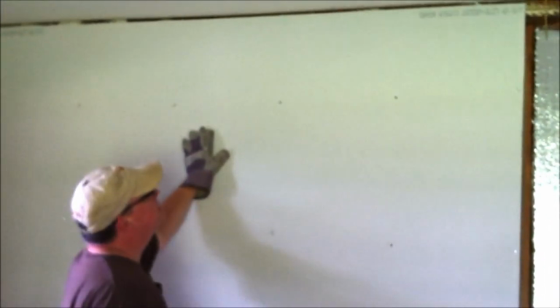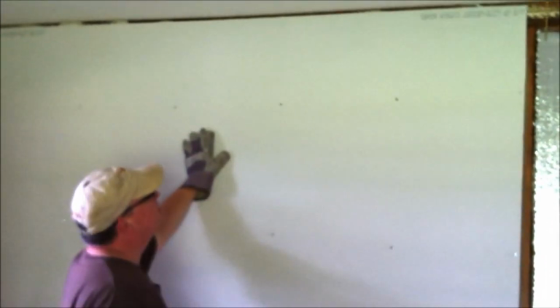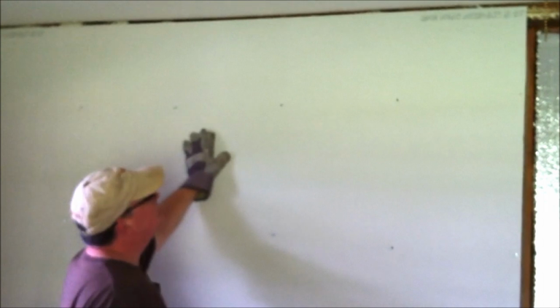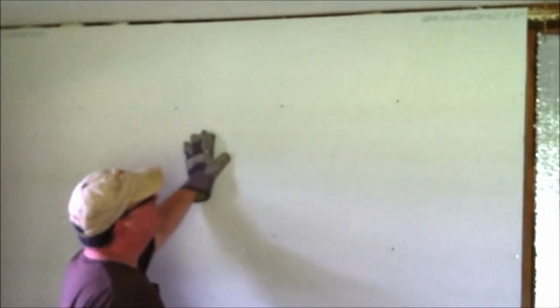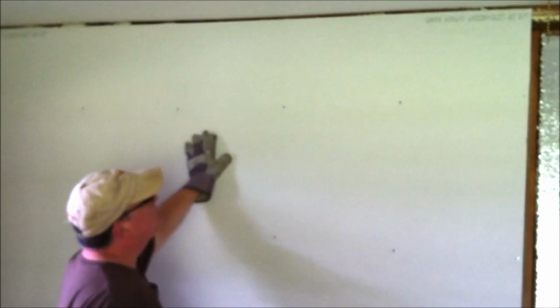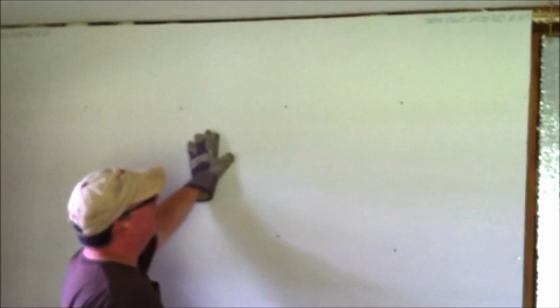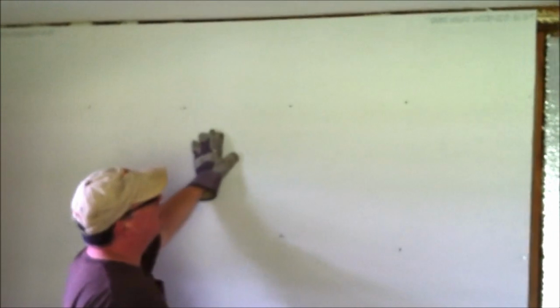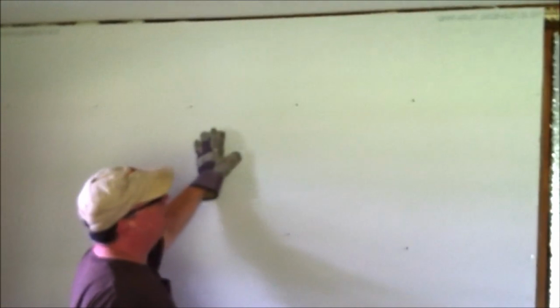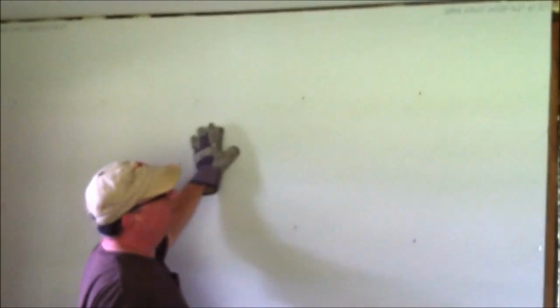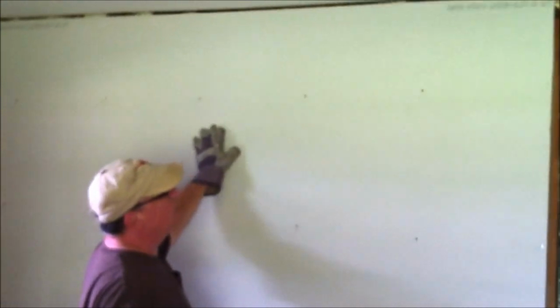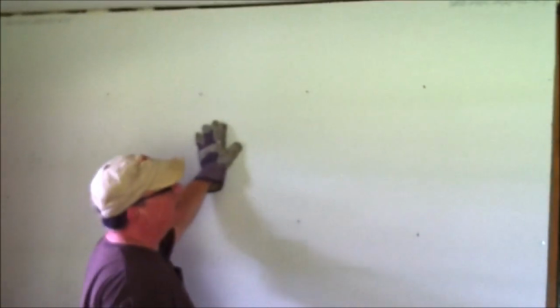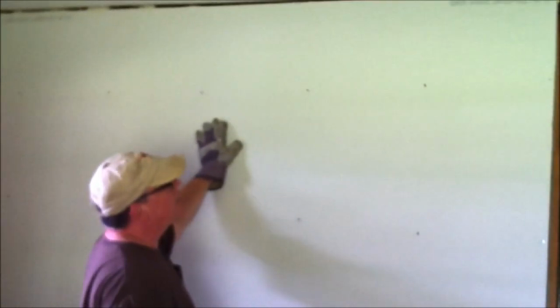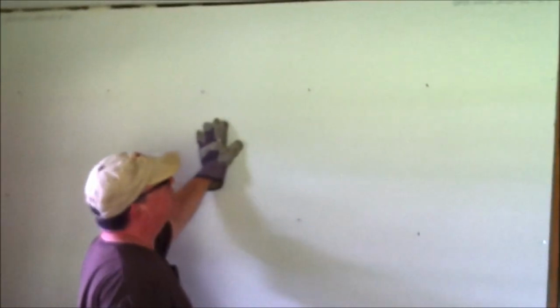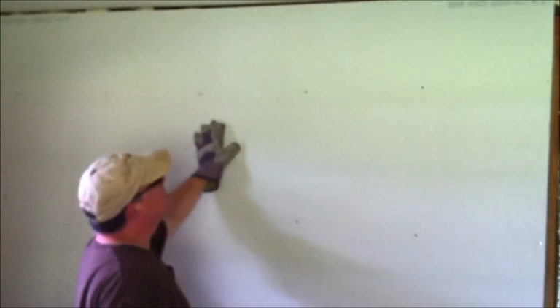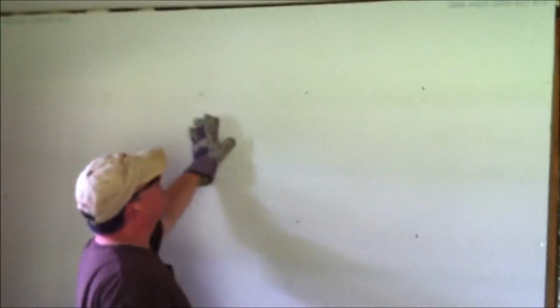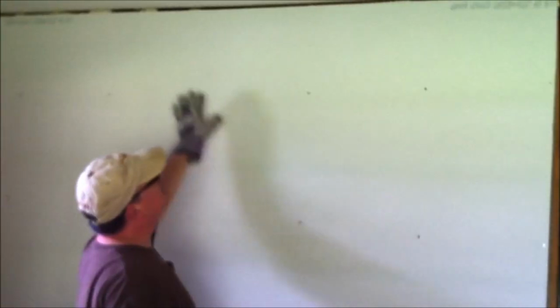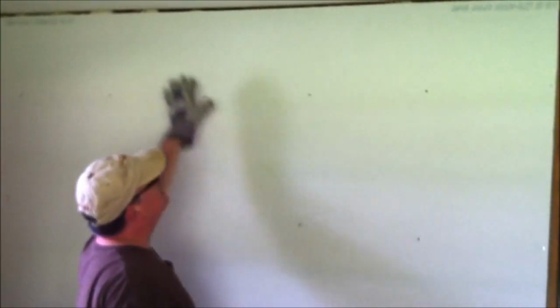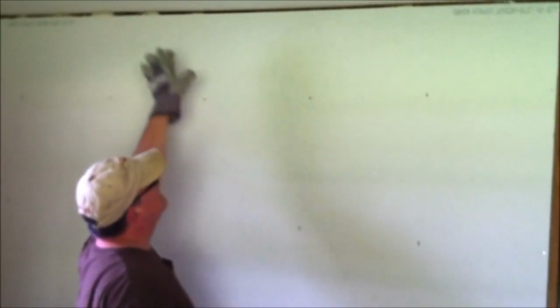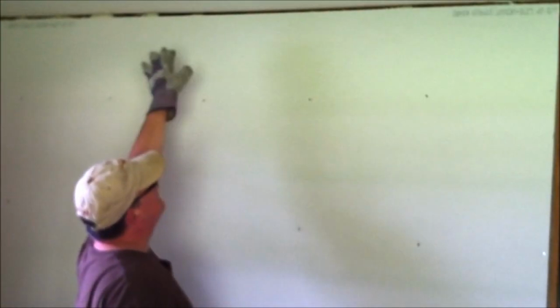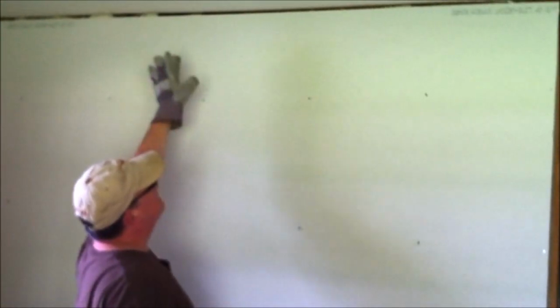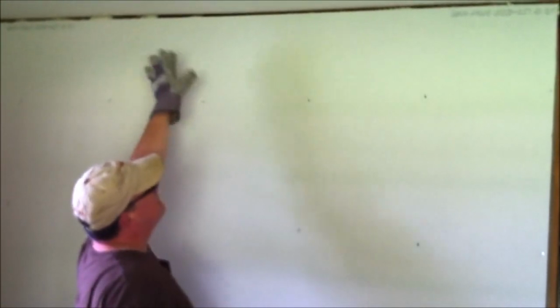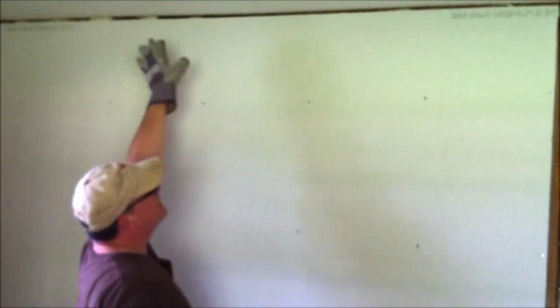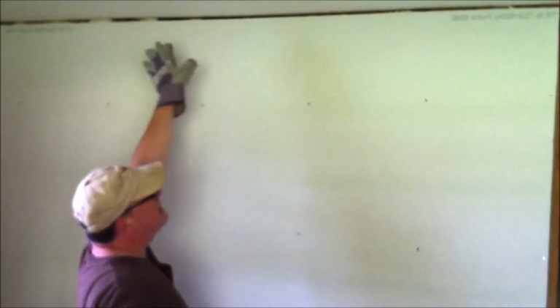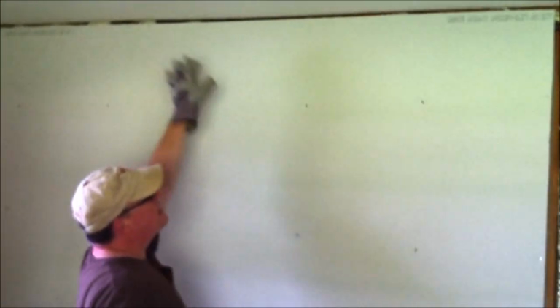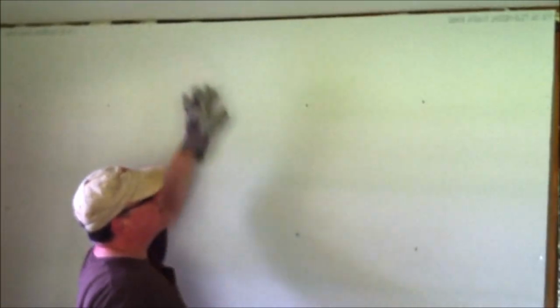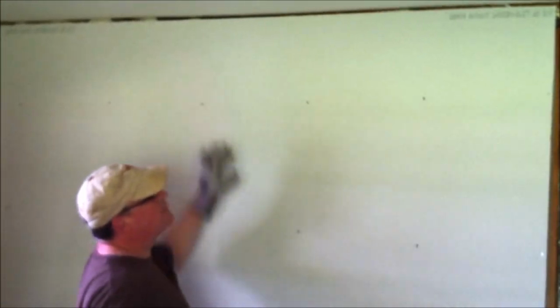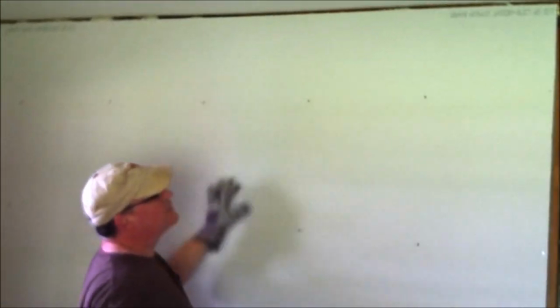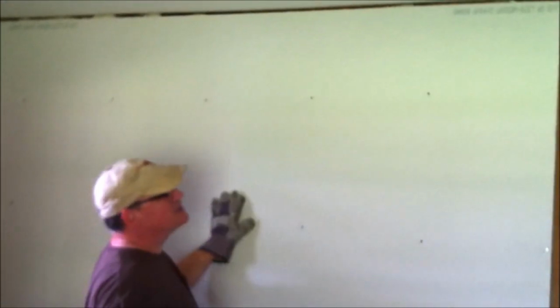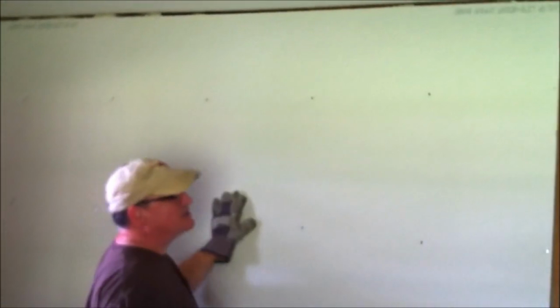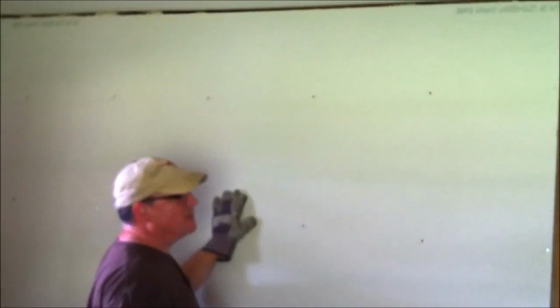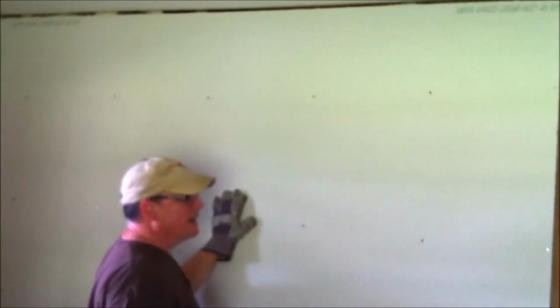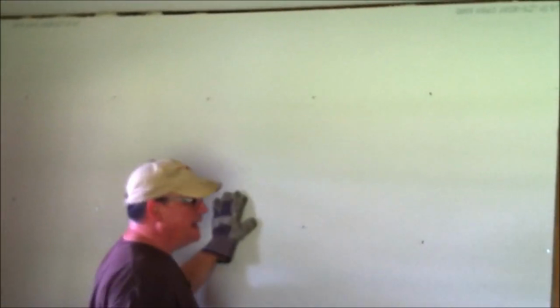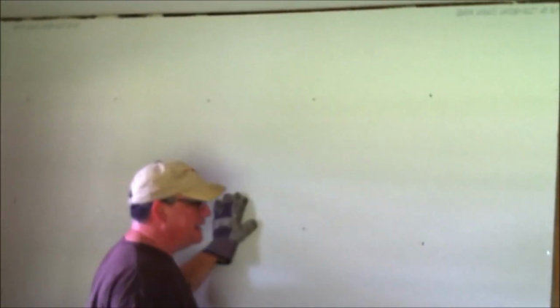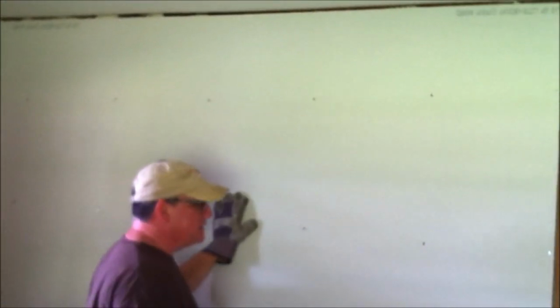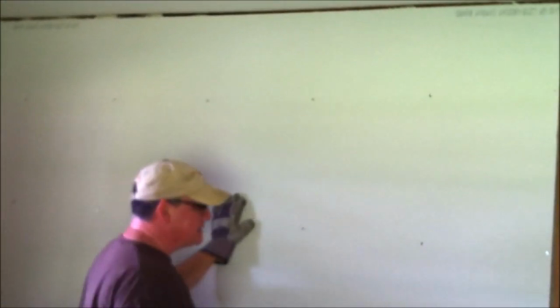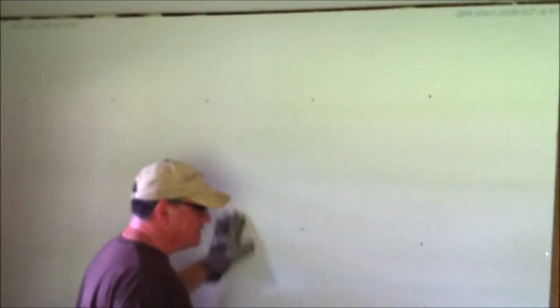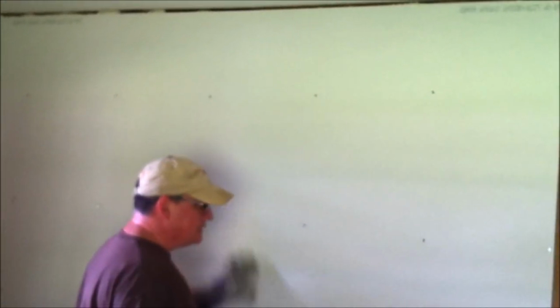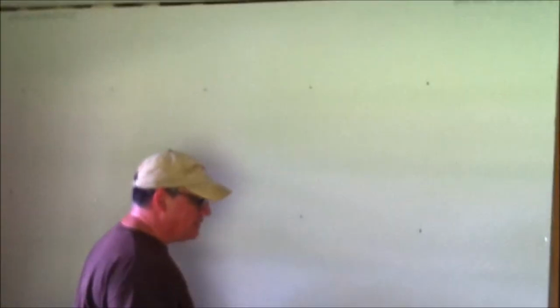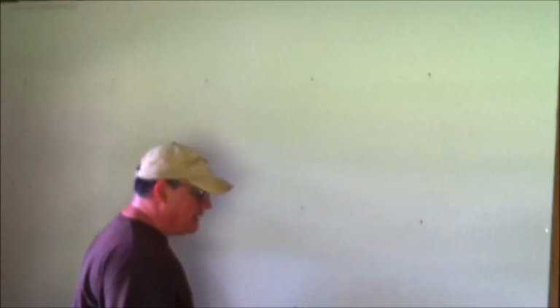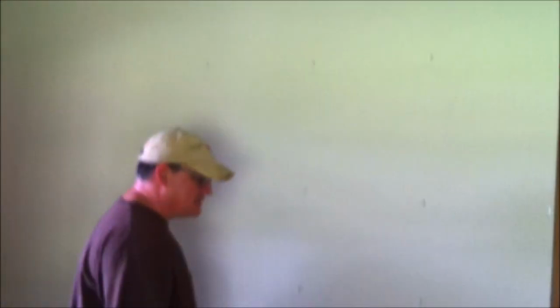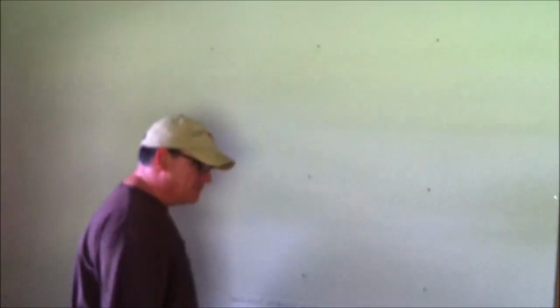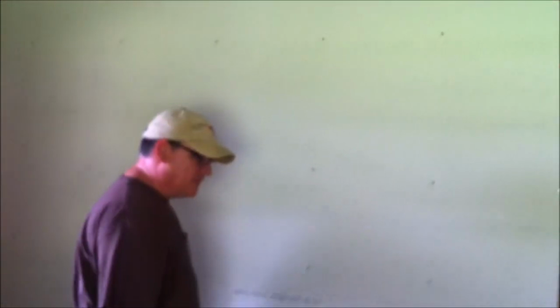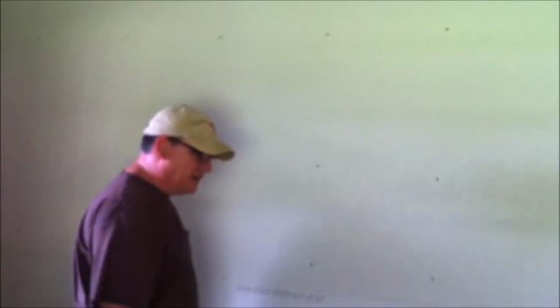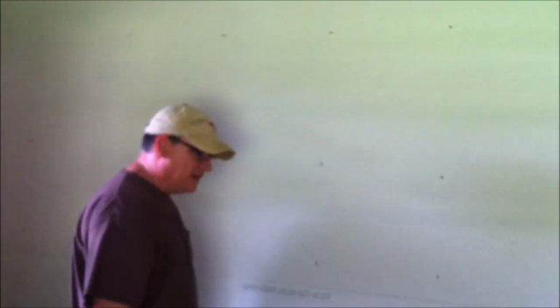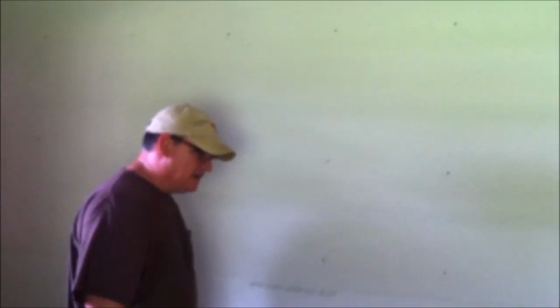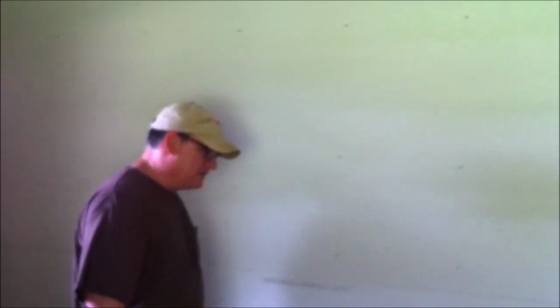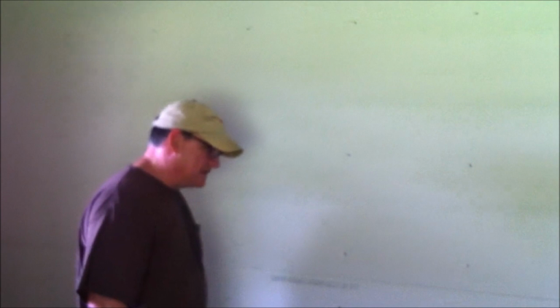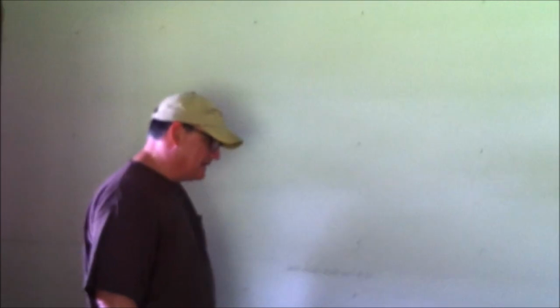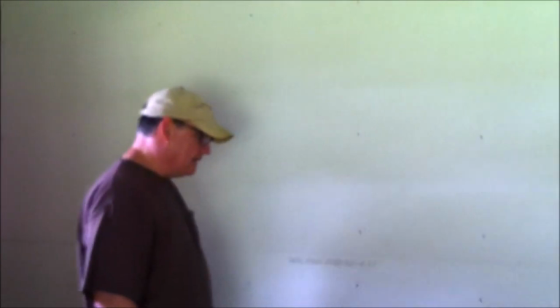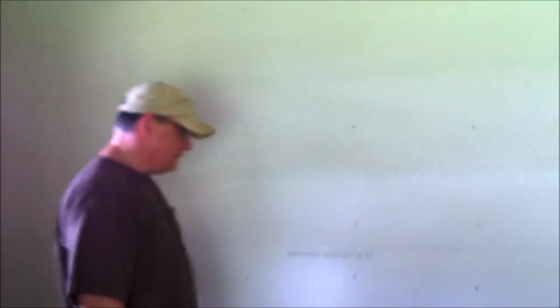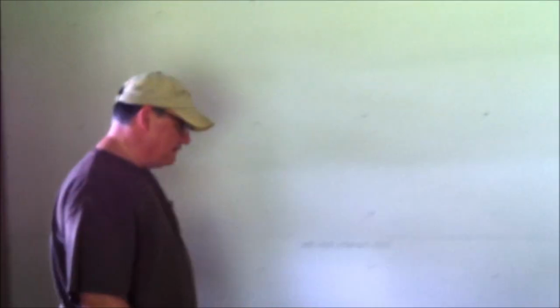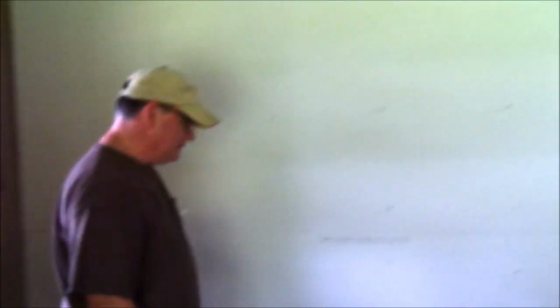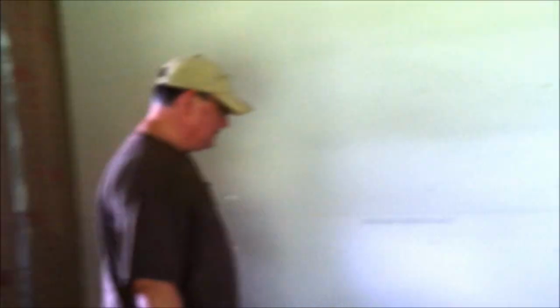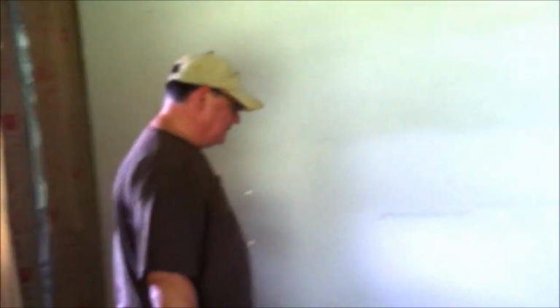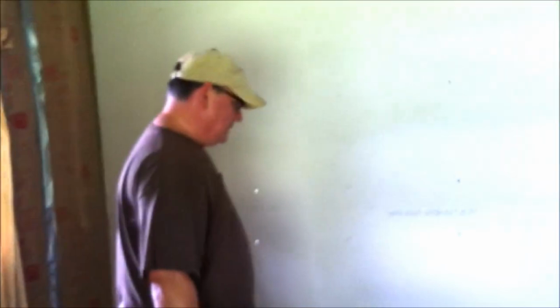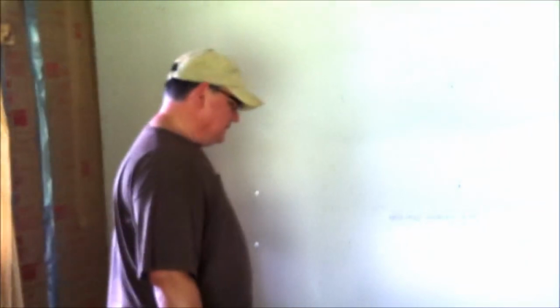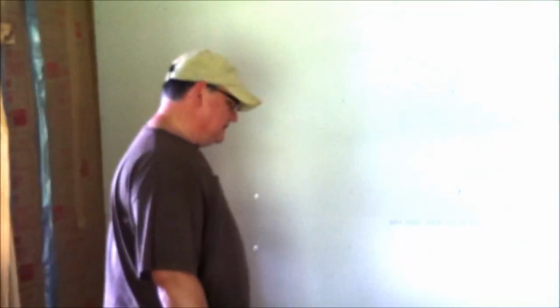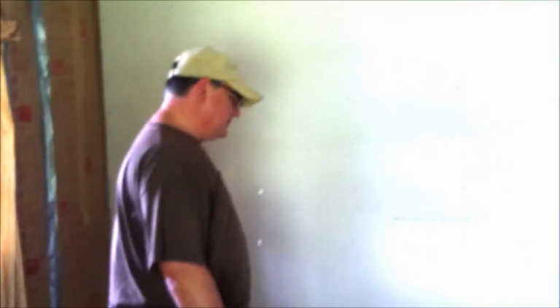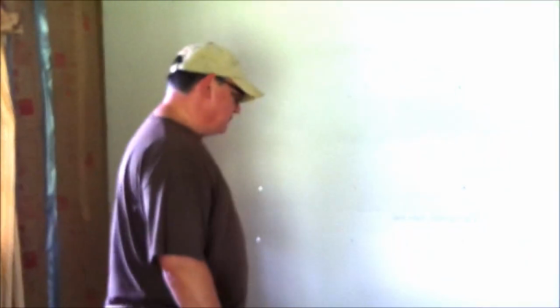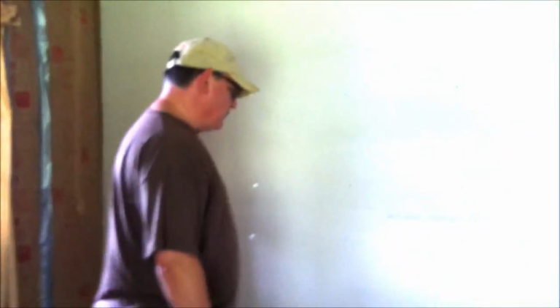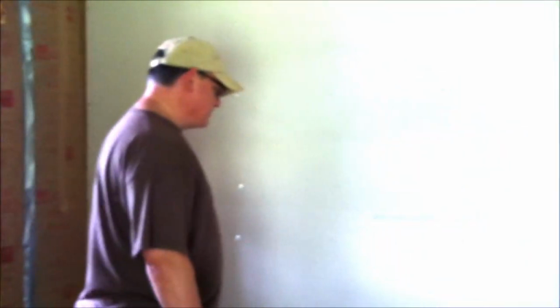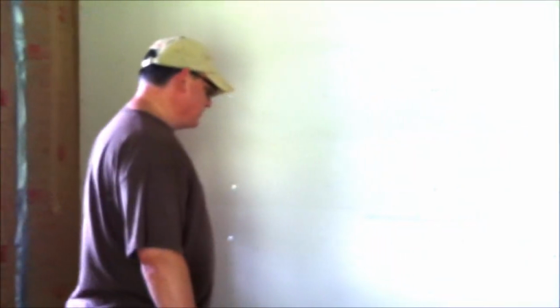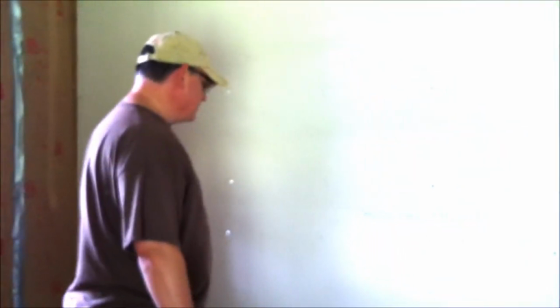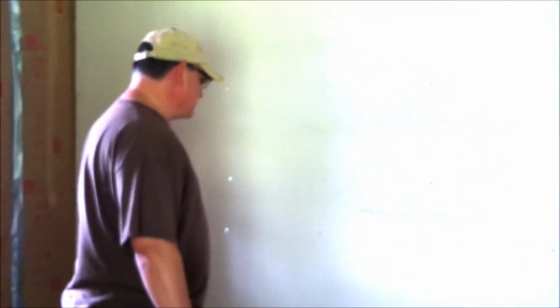What I really wanted was a perfectly square edge, so I watched some videos and did some research.